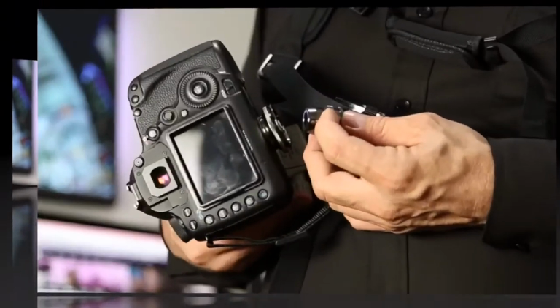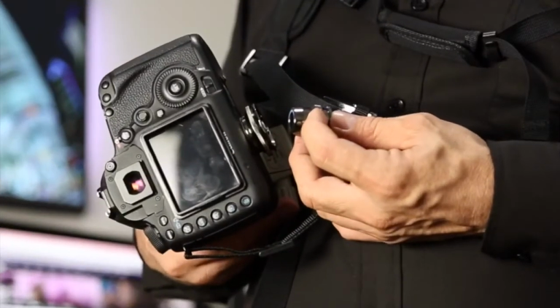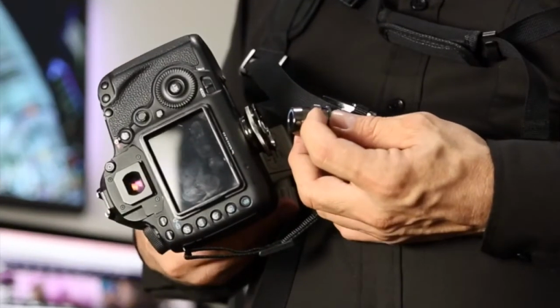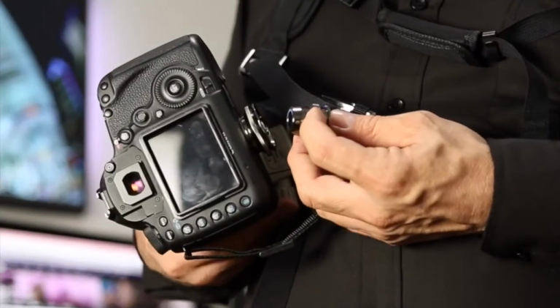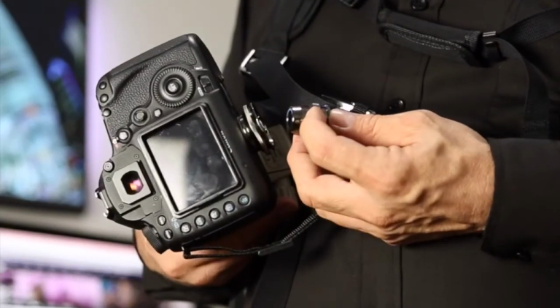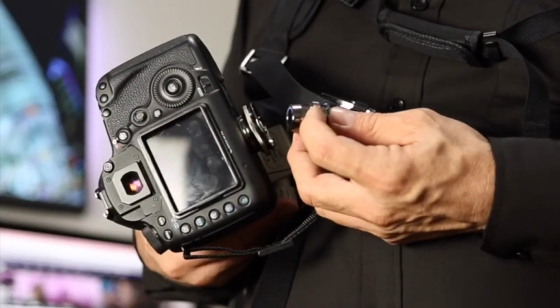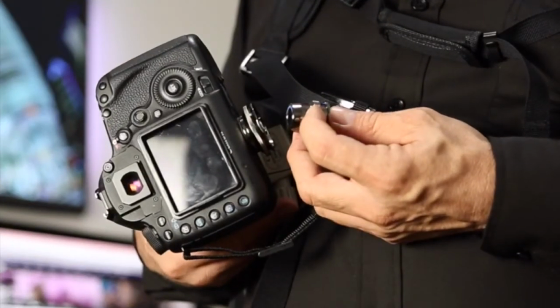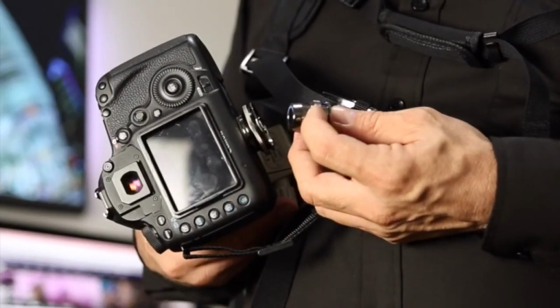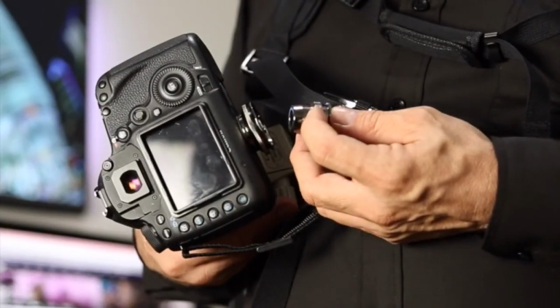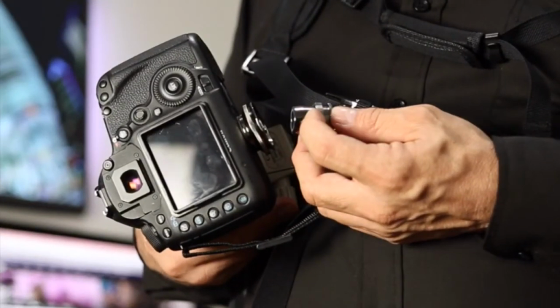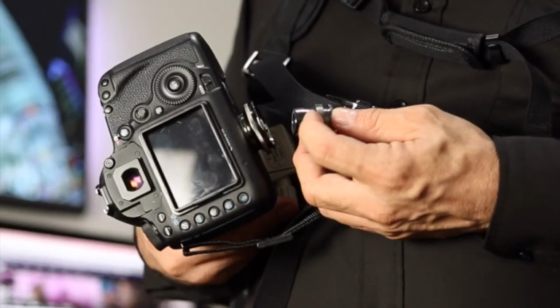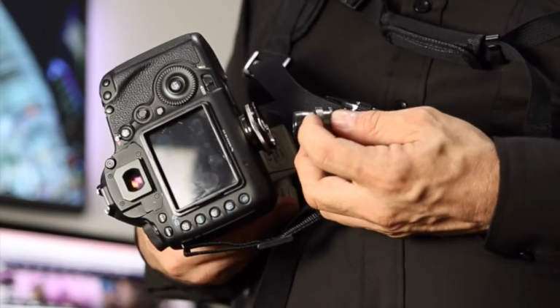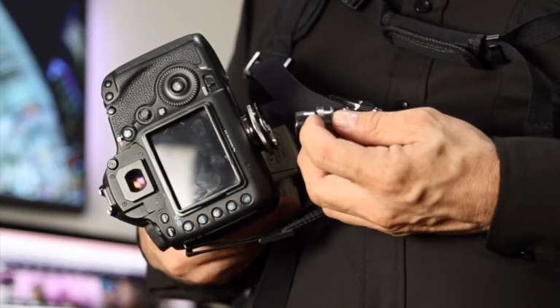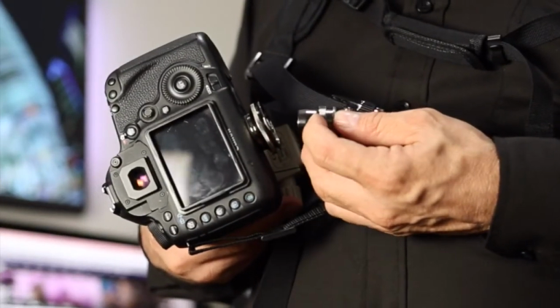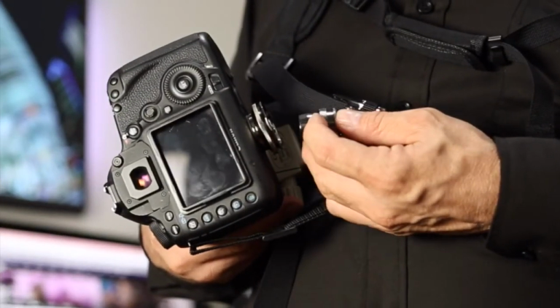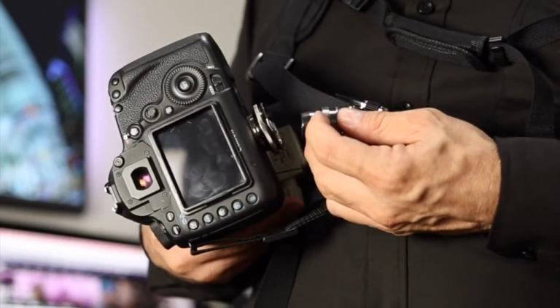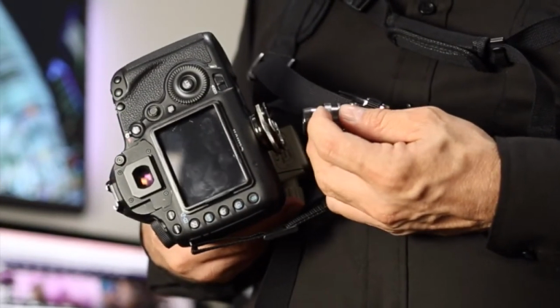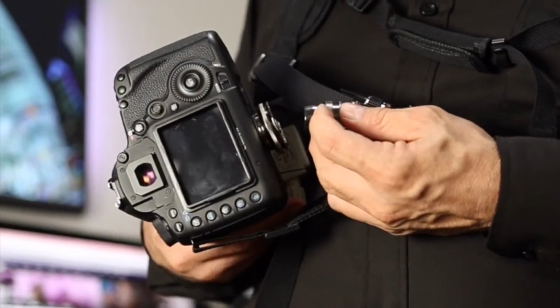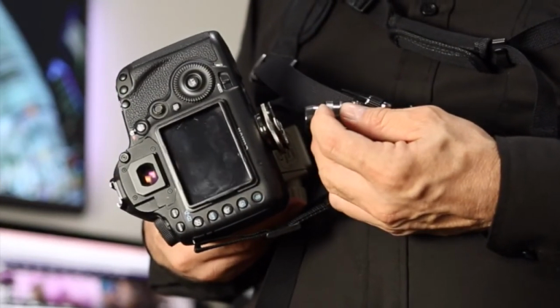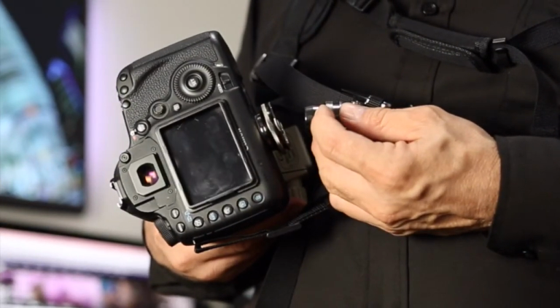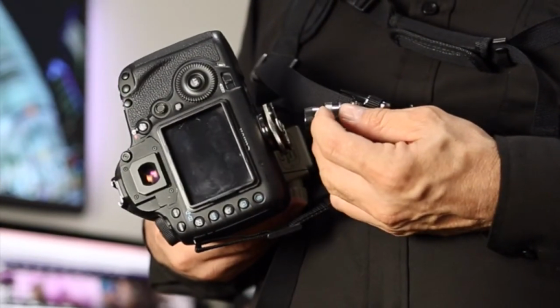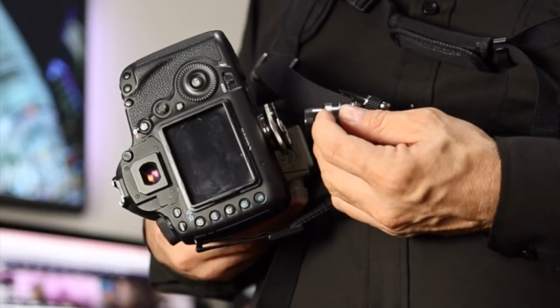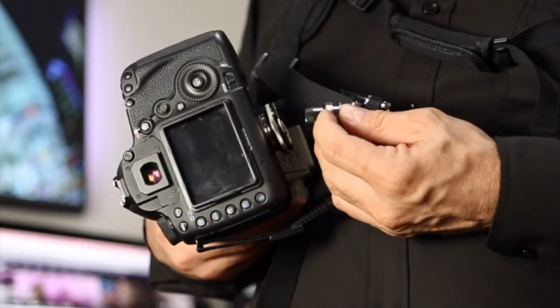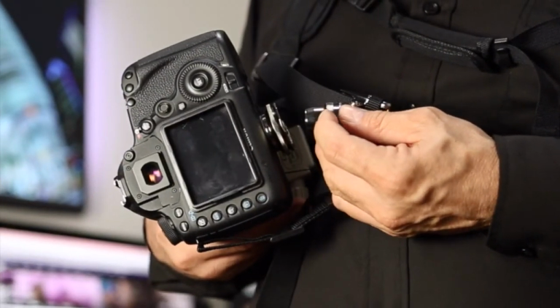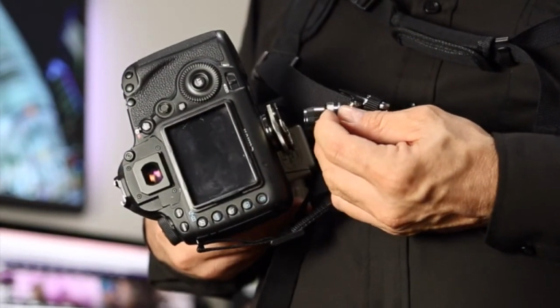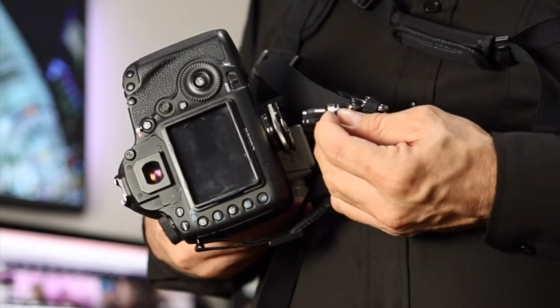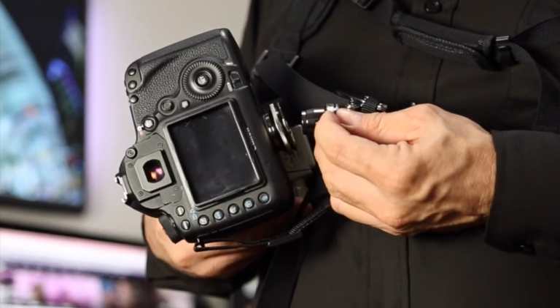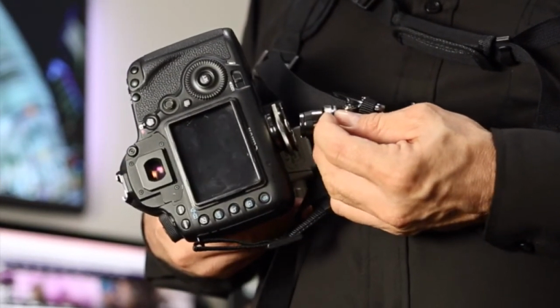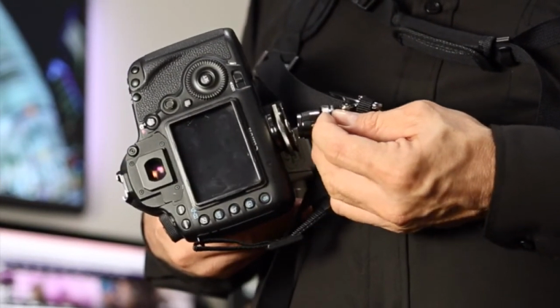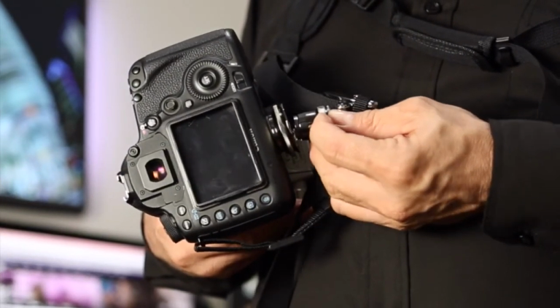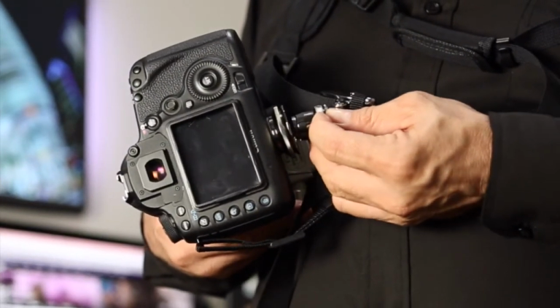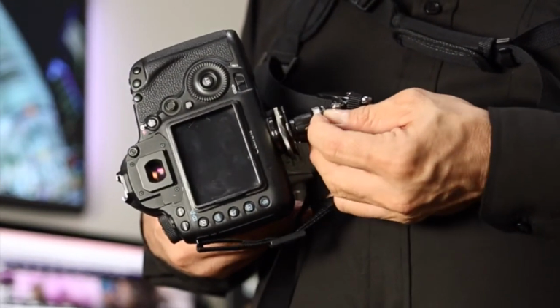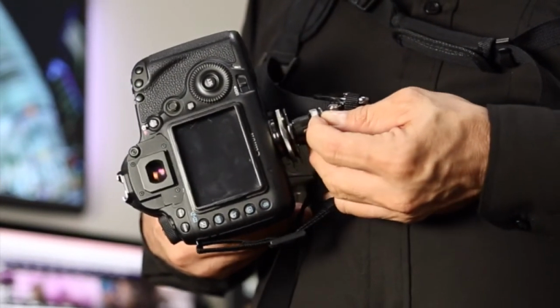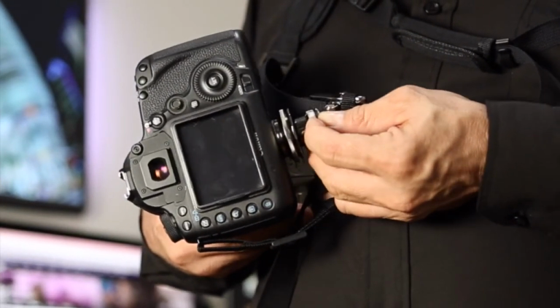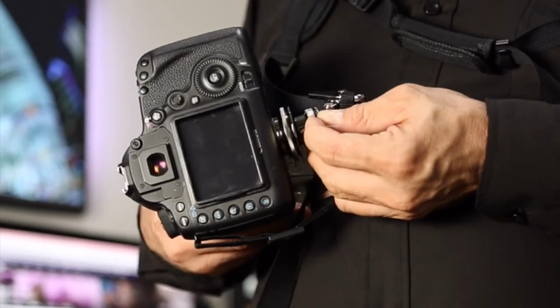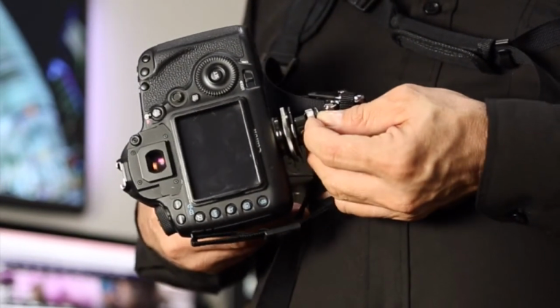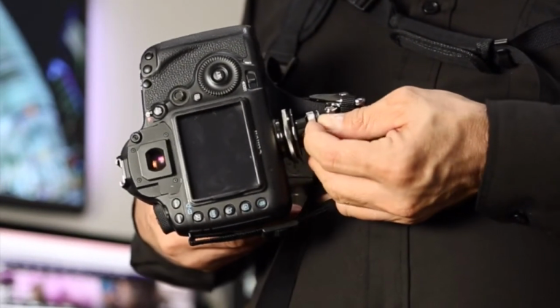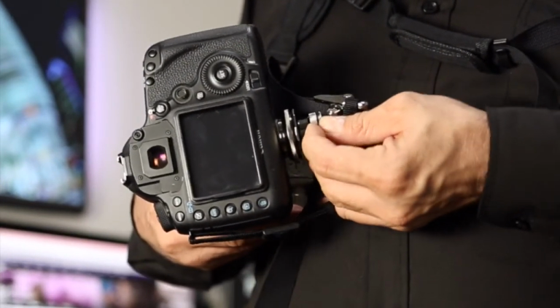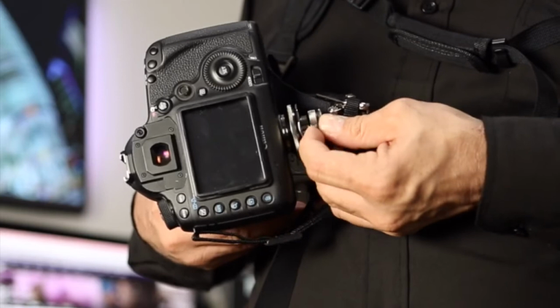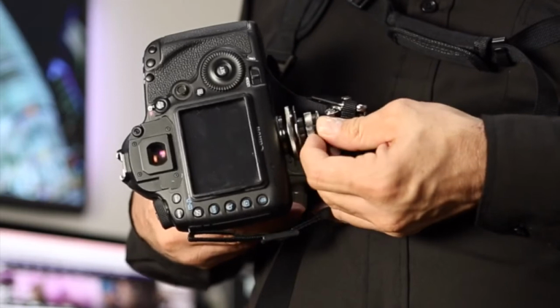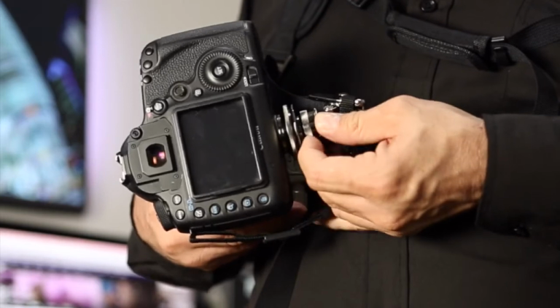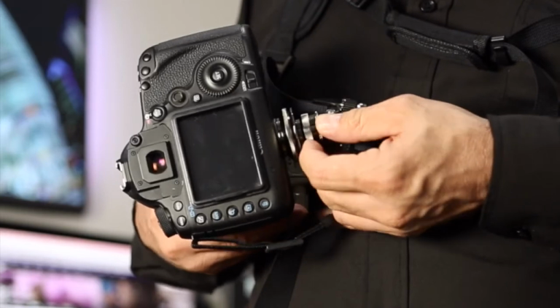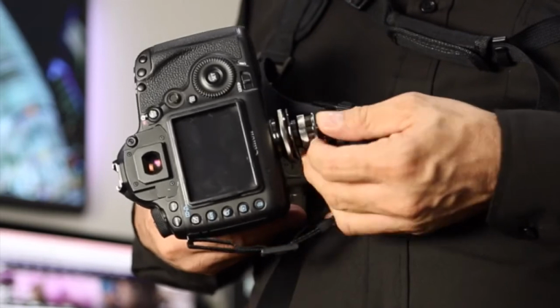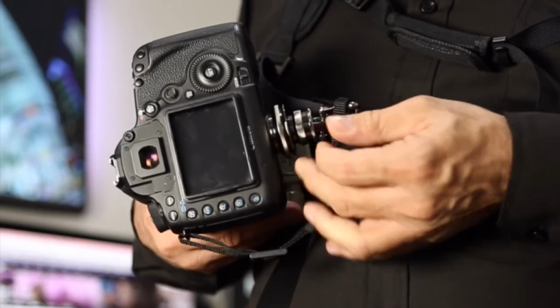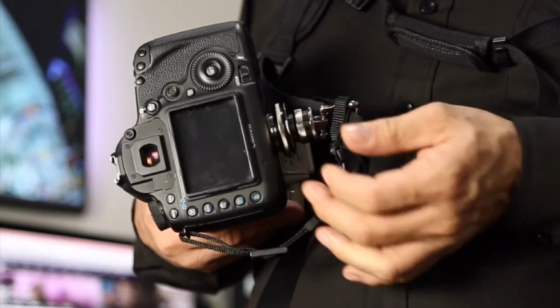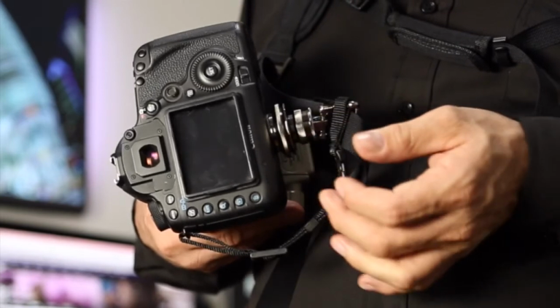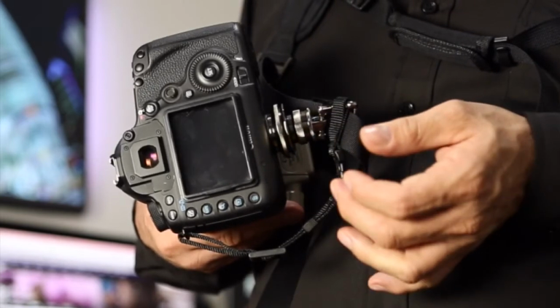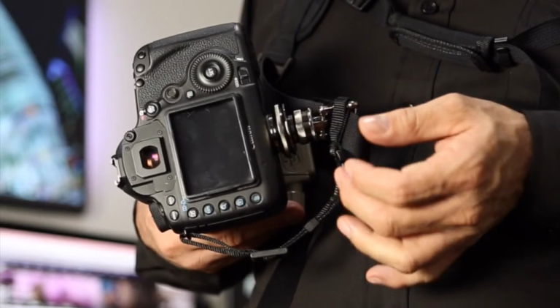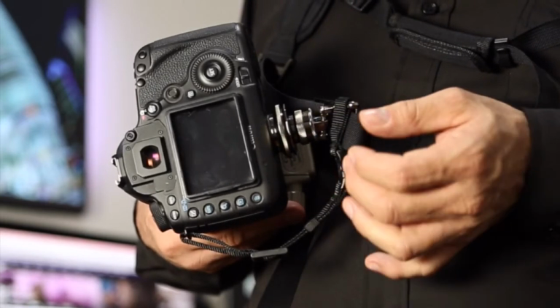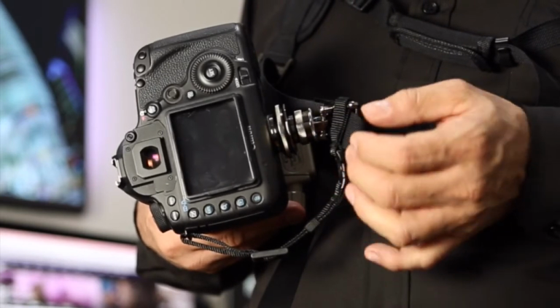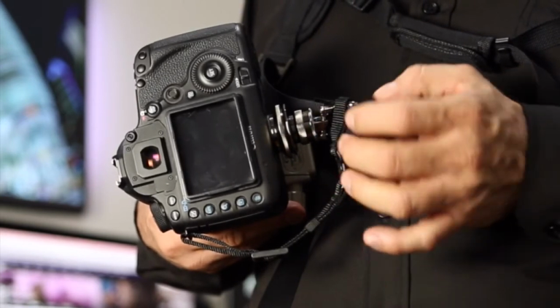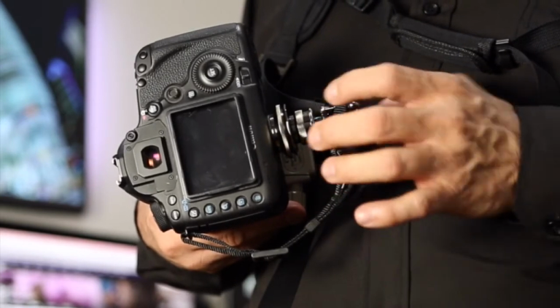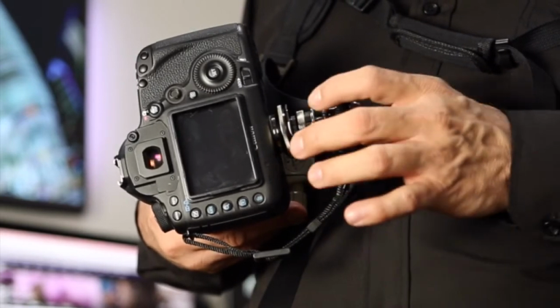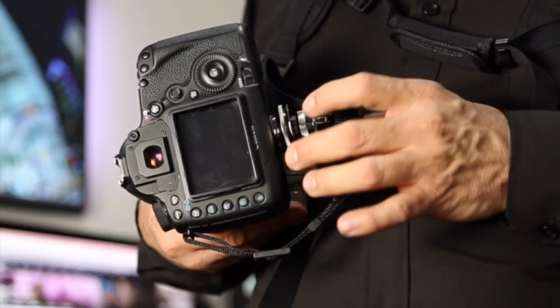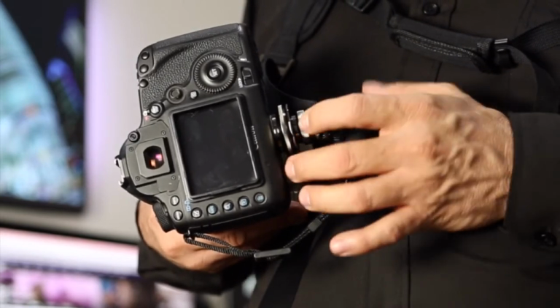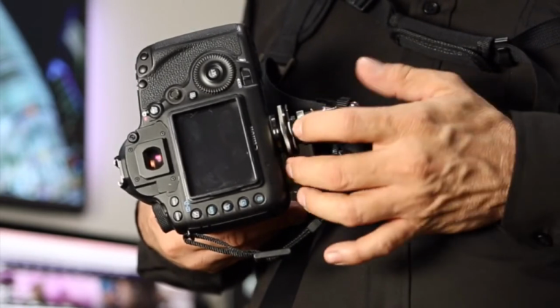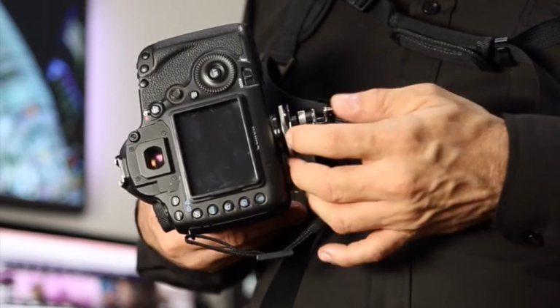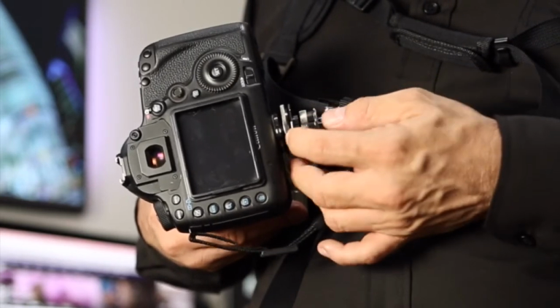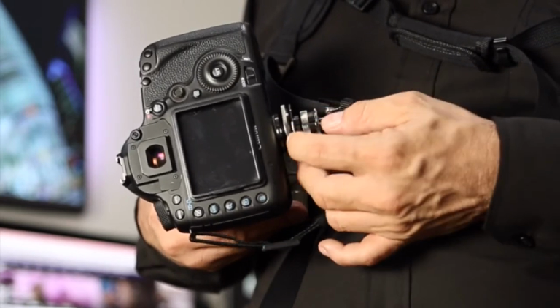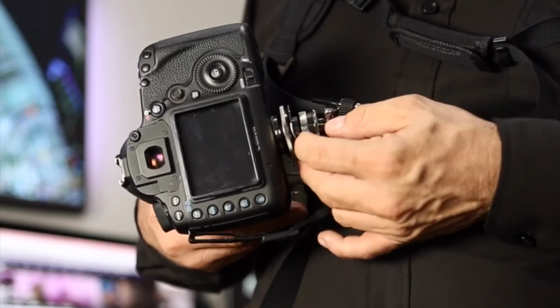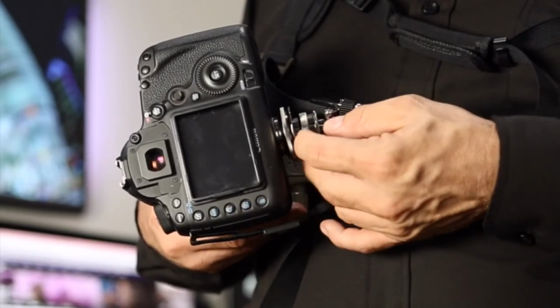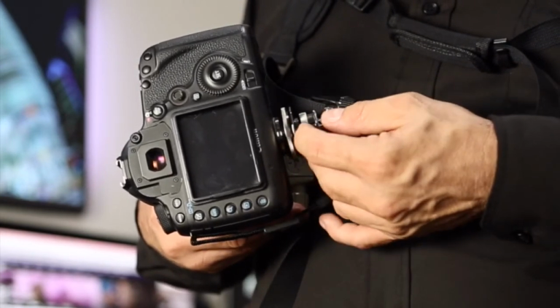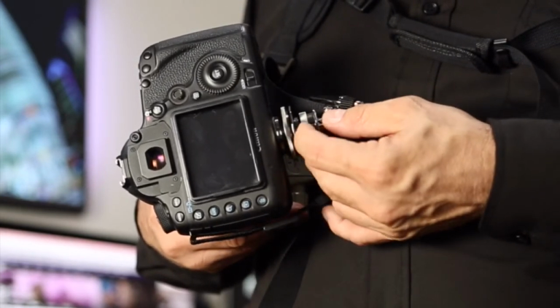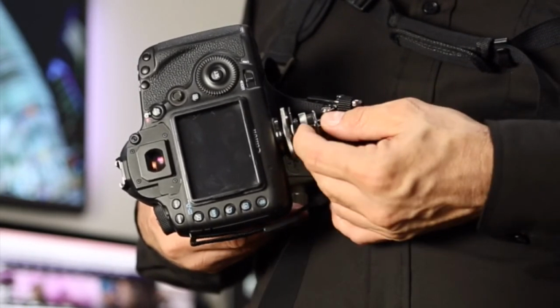The PhotoSpeed strap has a patent-designed screw holding system.